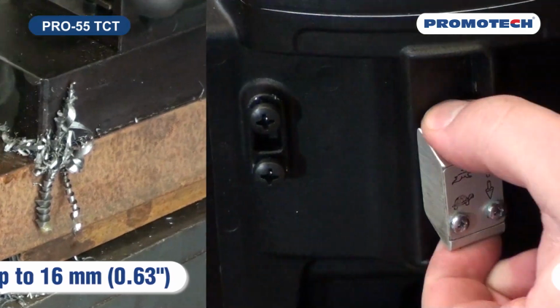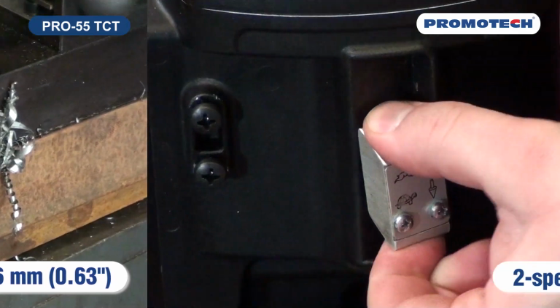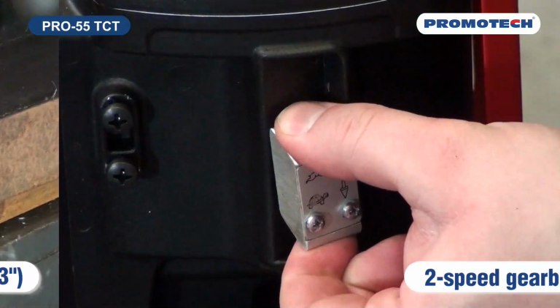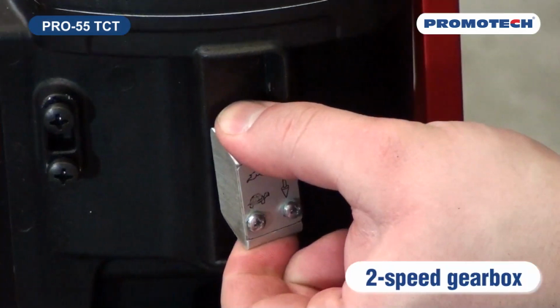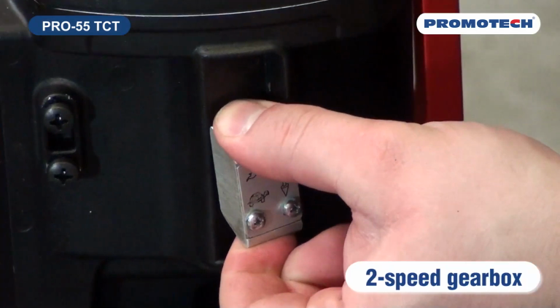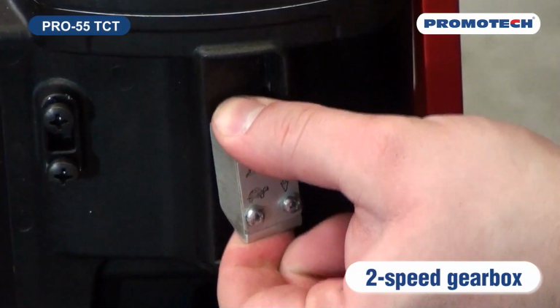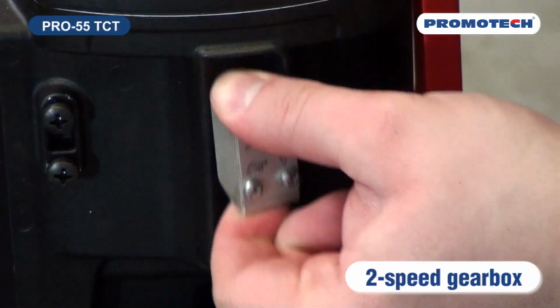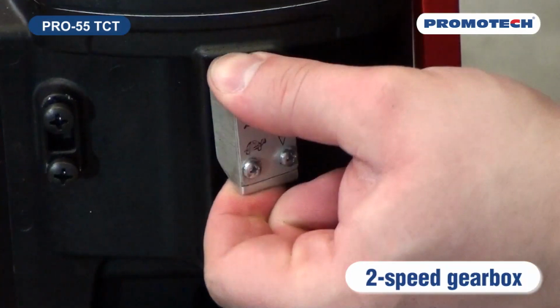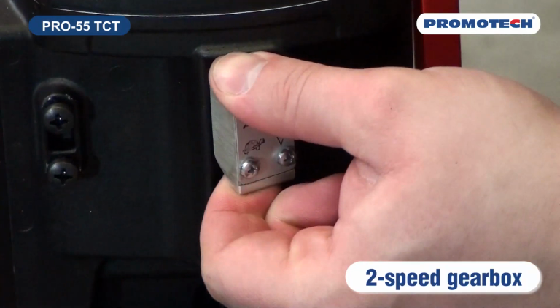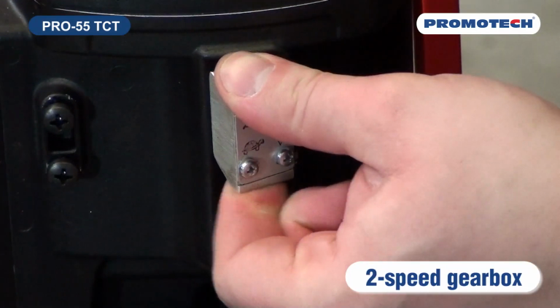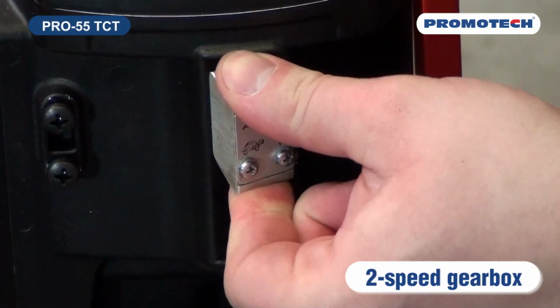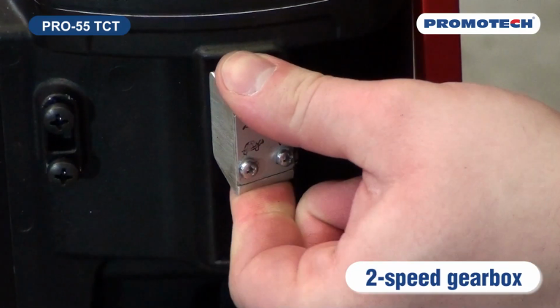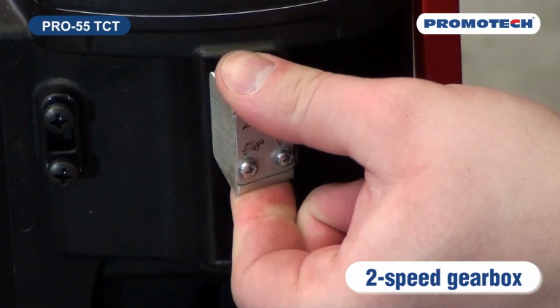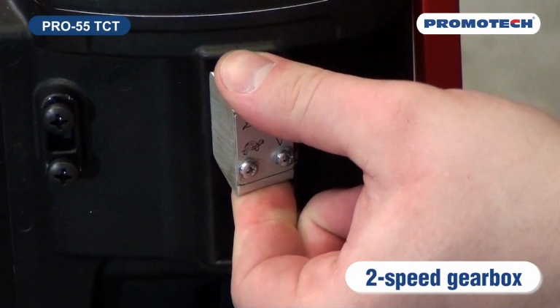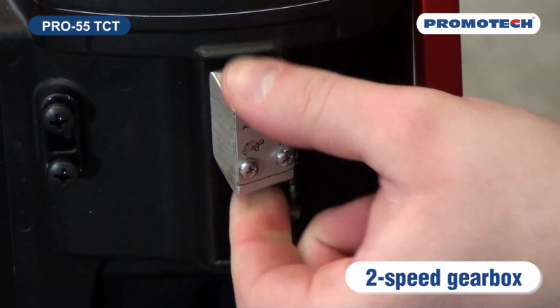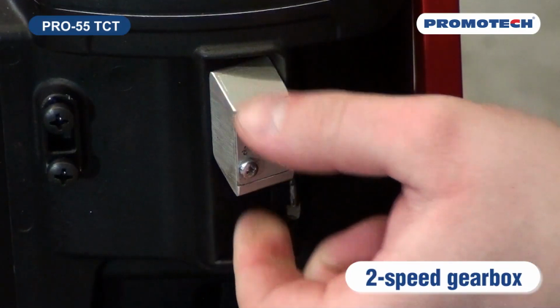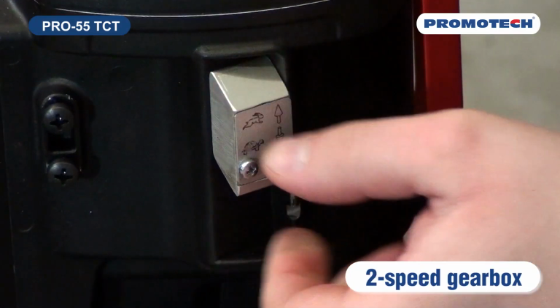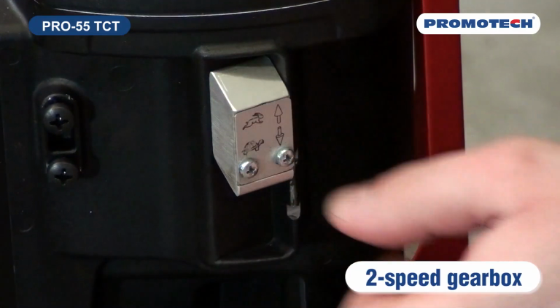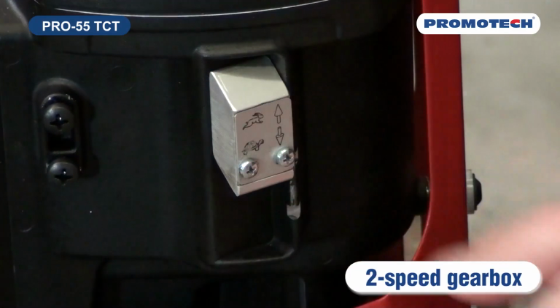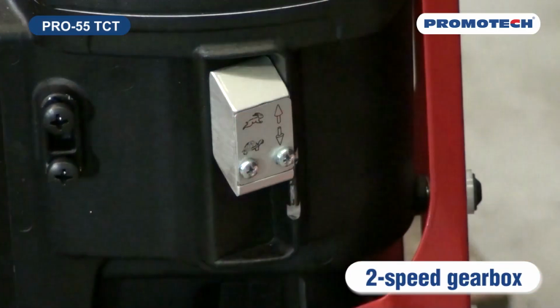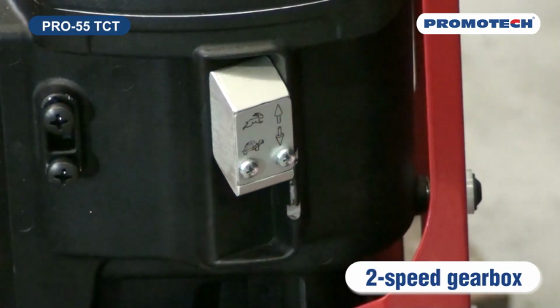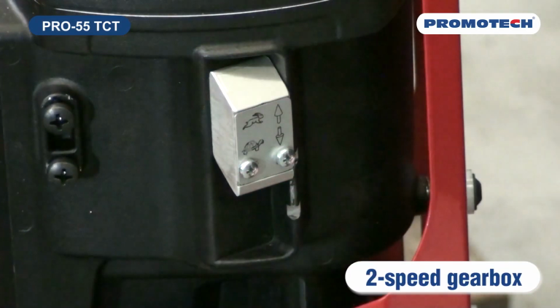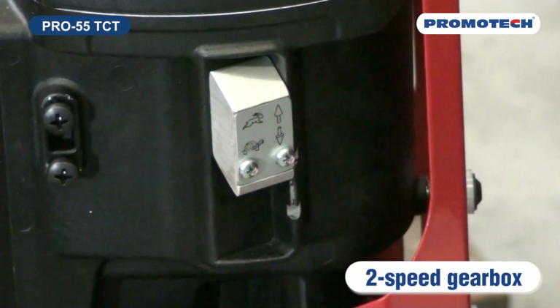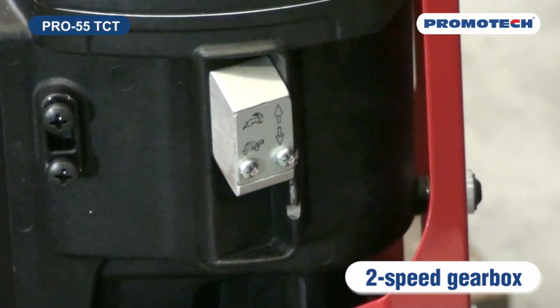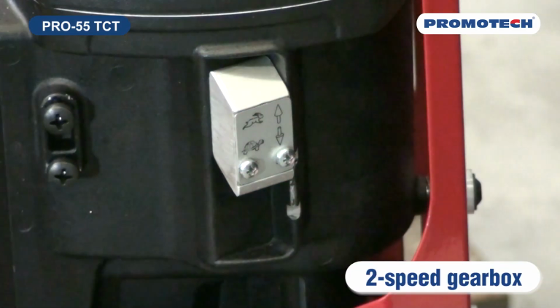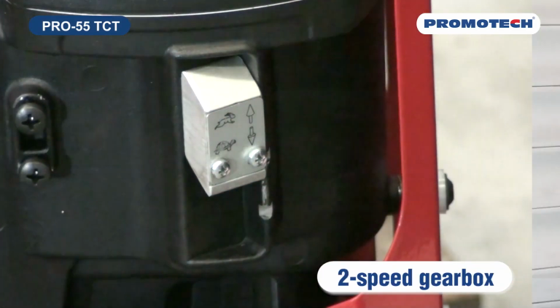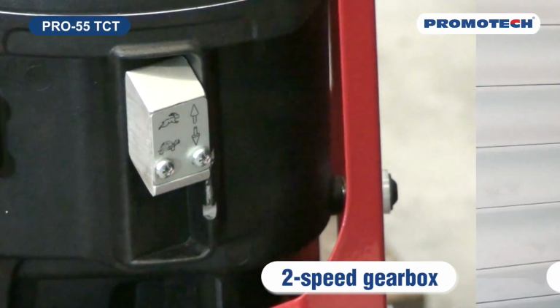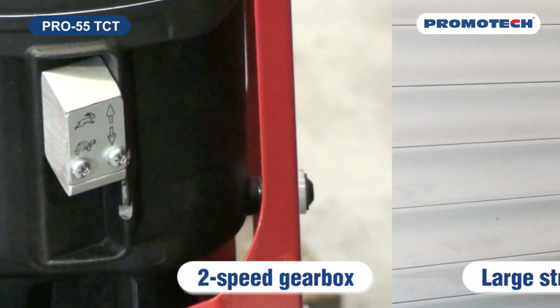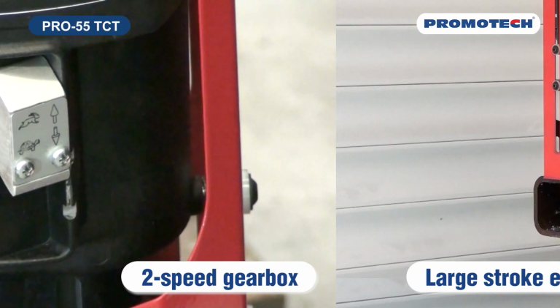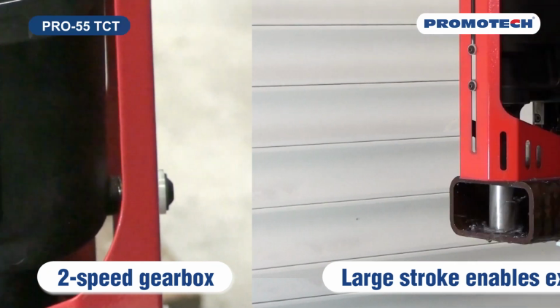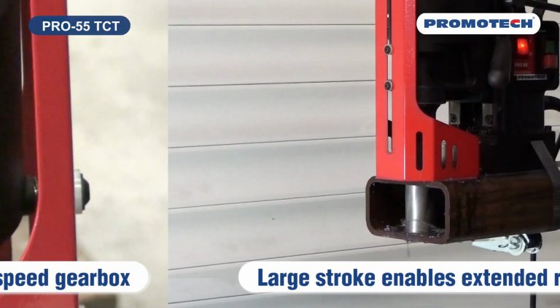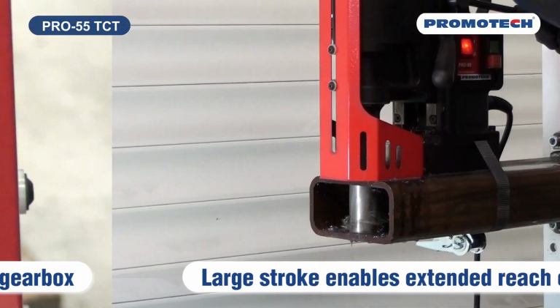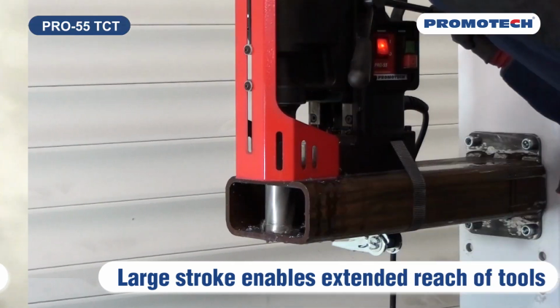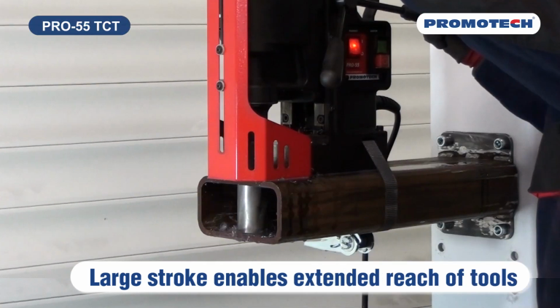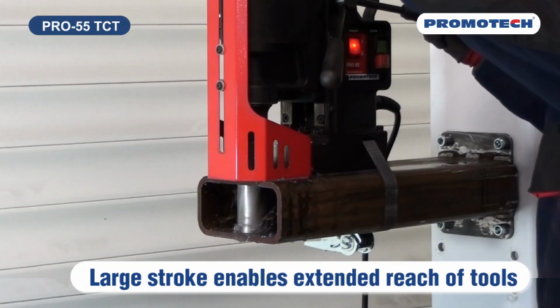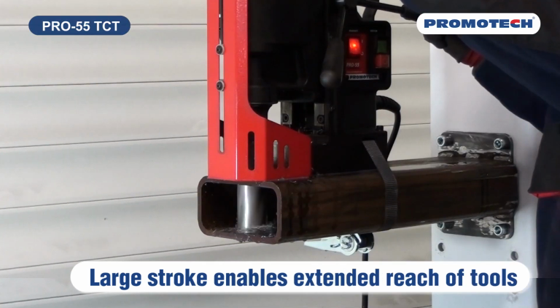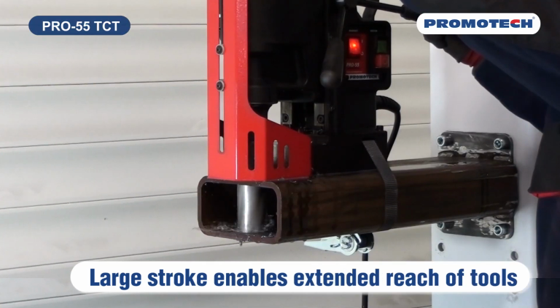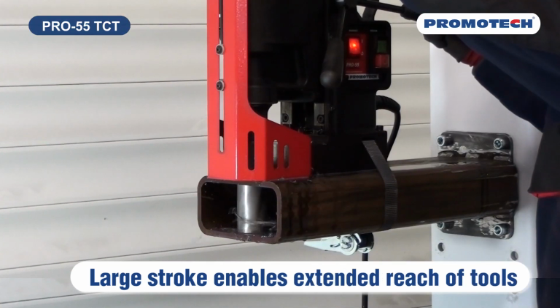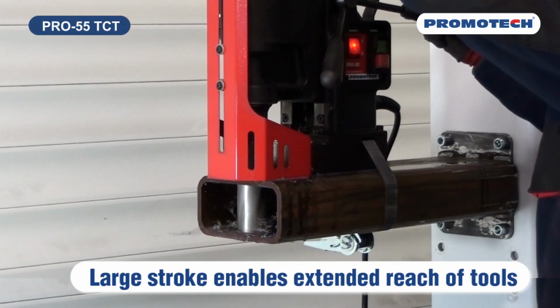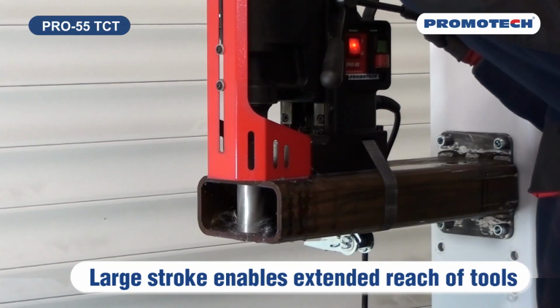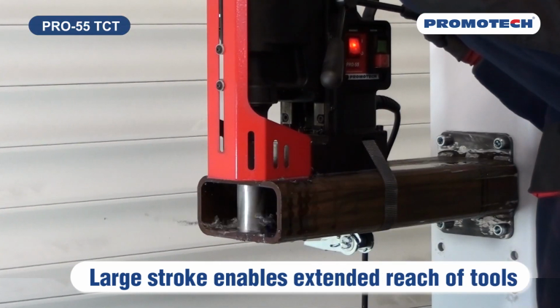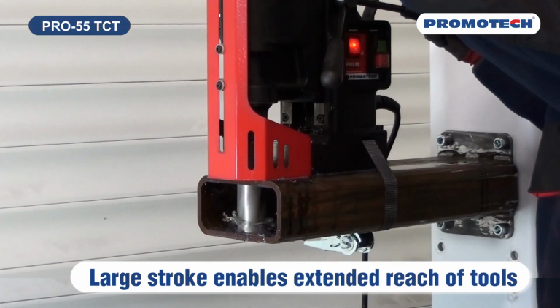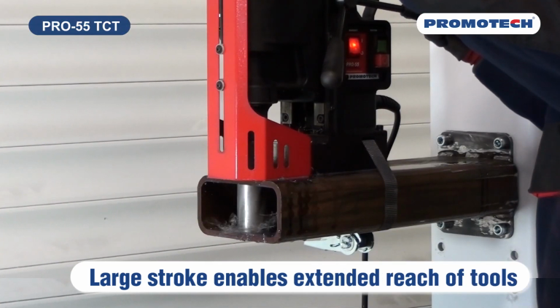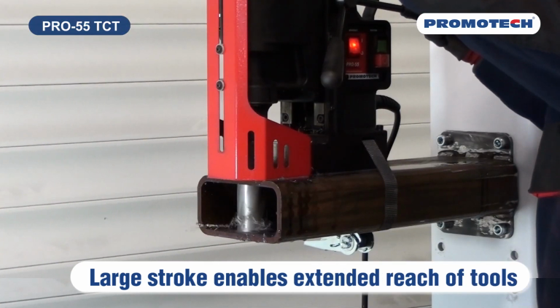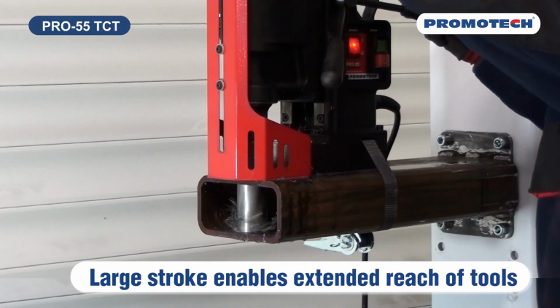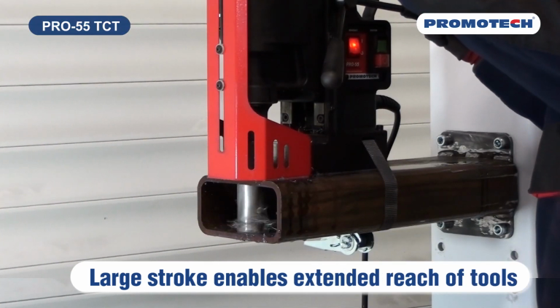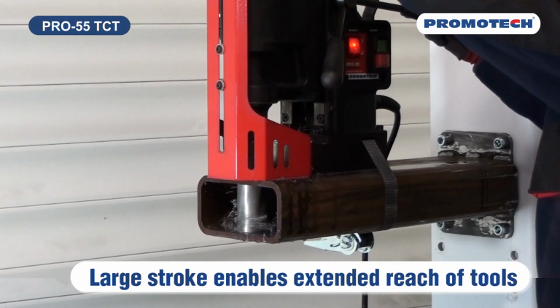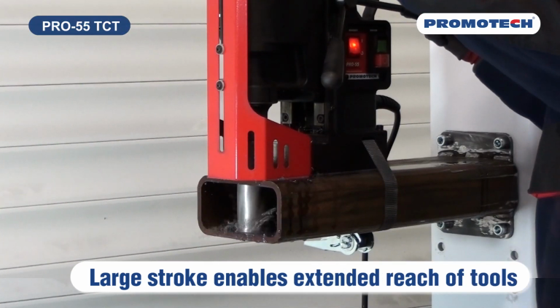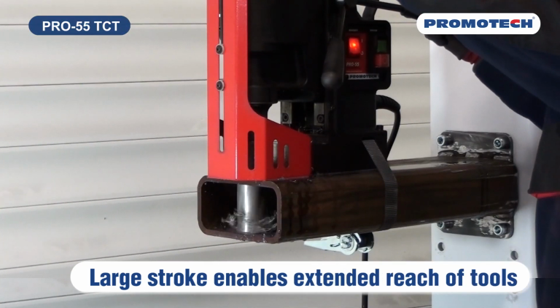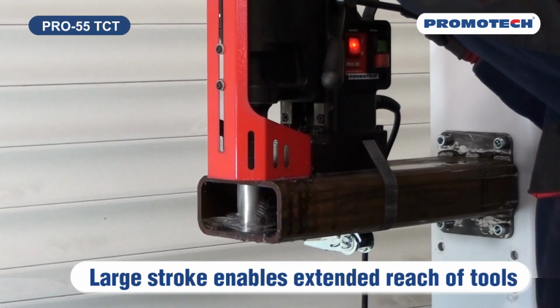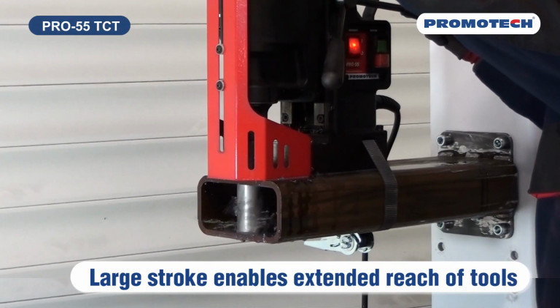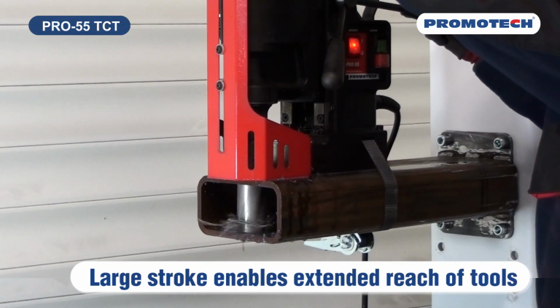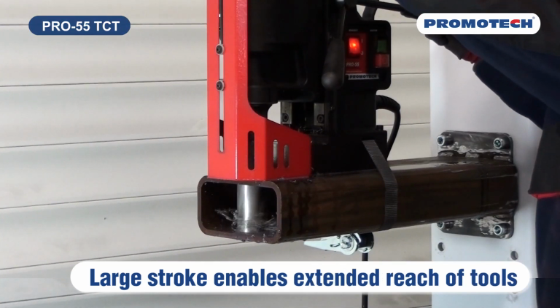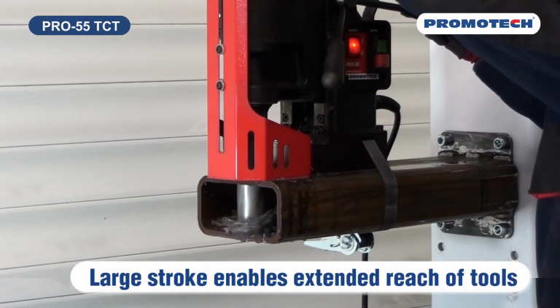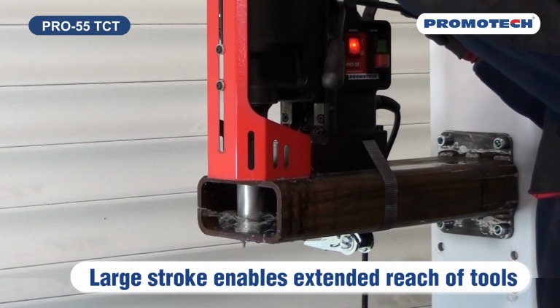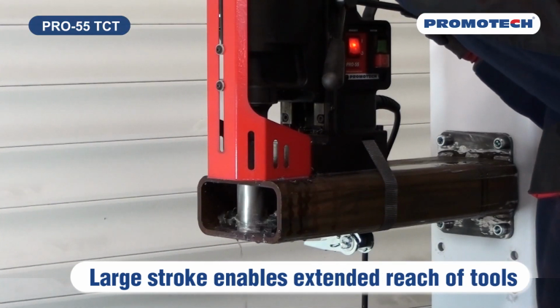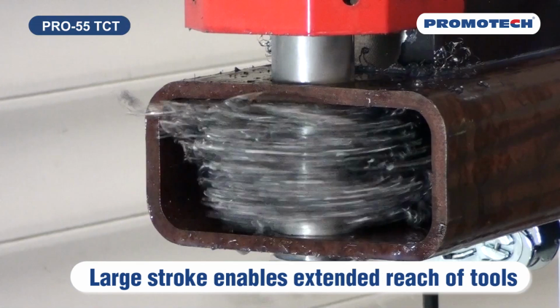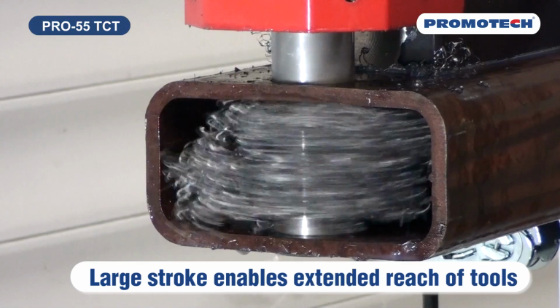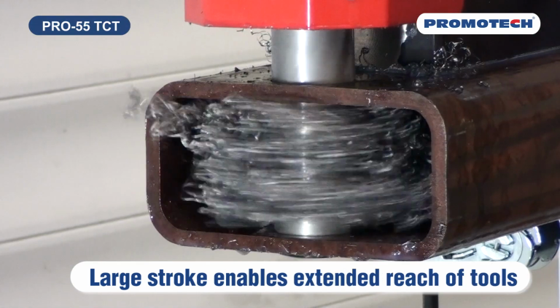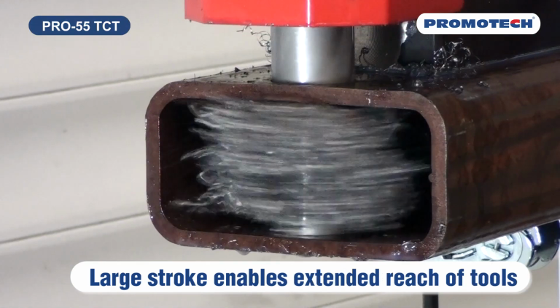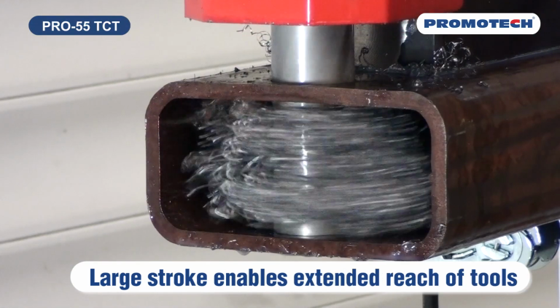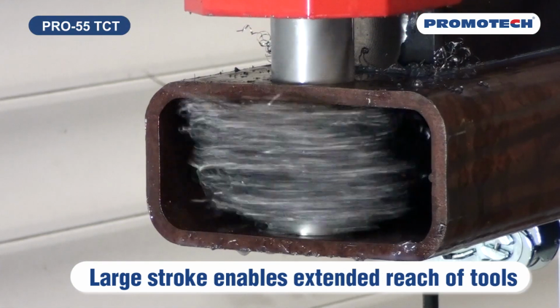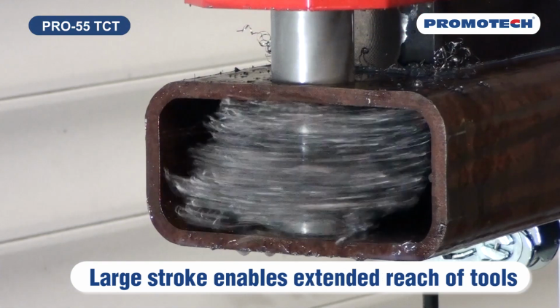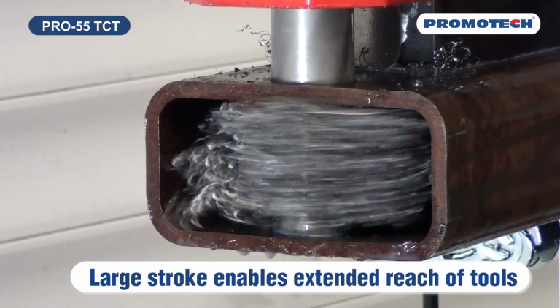Two-speed gearbox. Large stroke enables extended reach of tools.